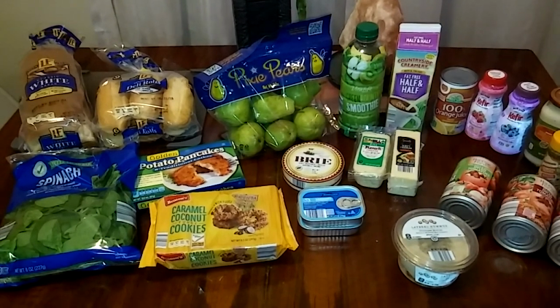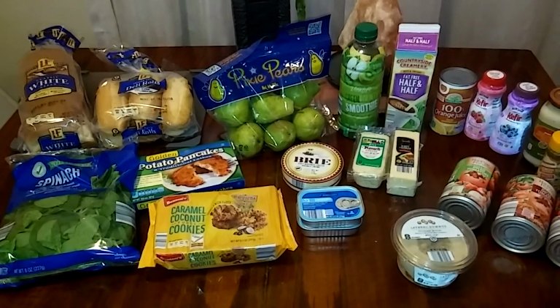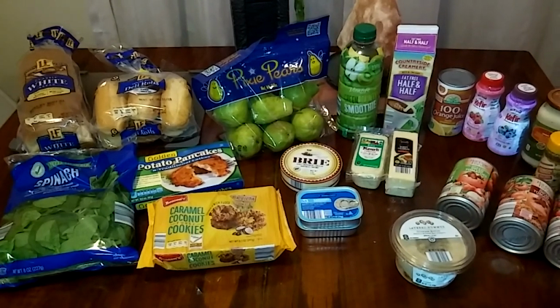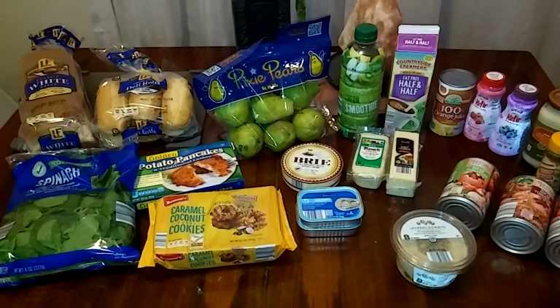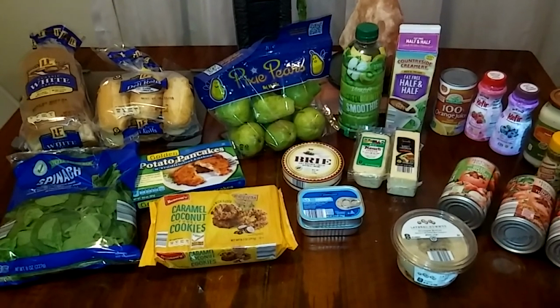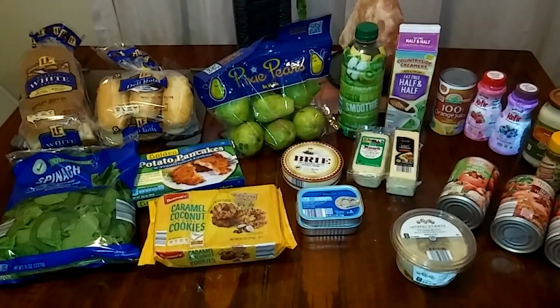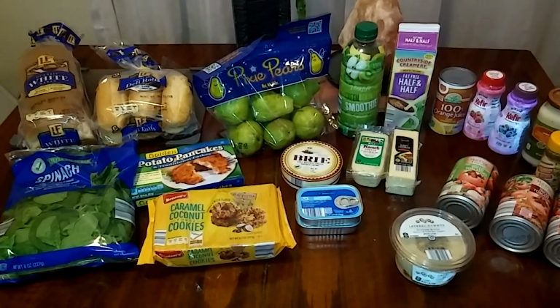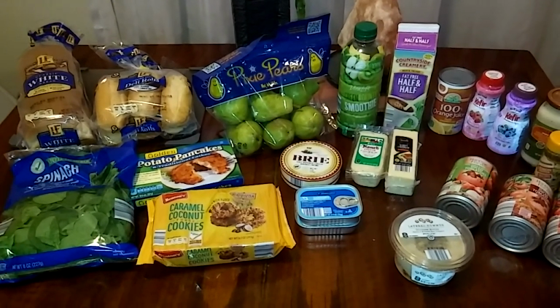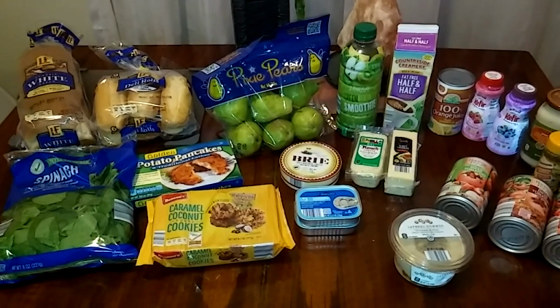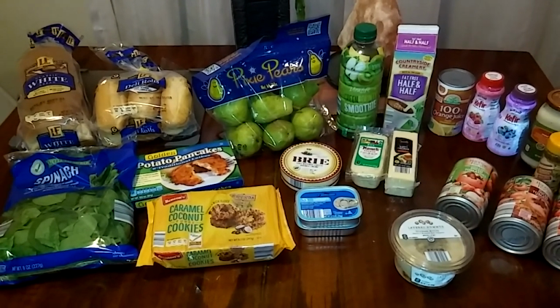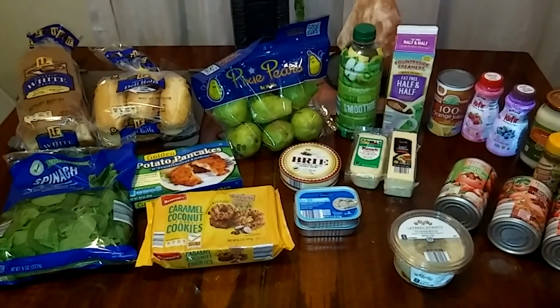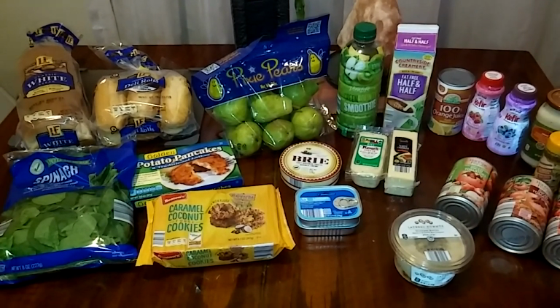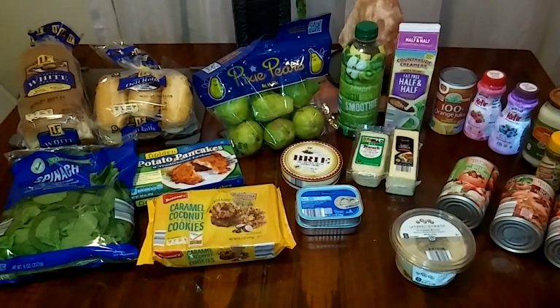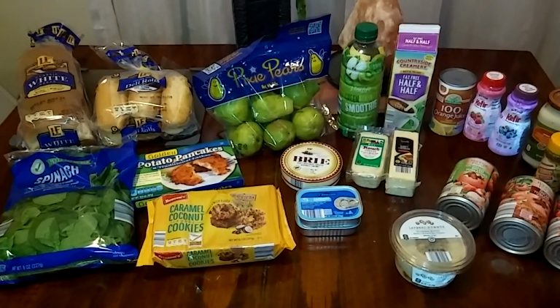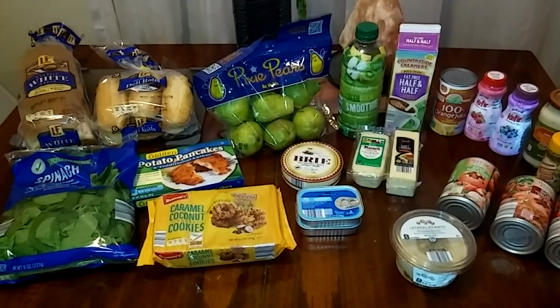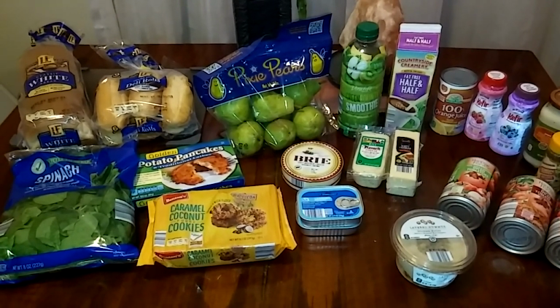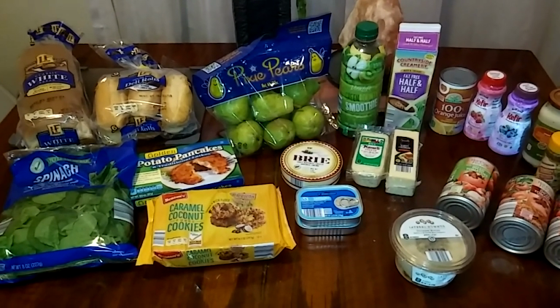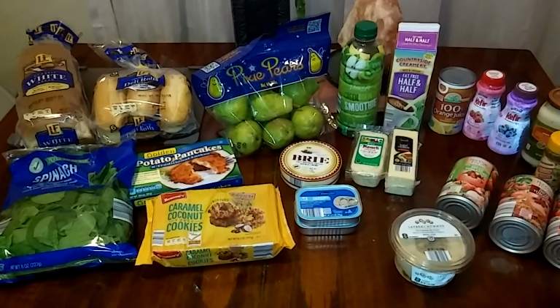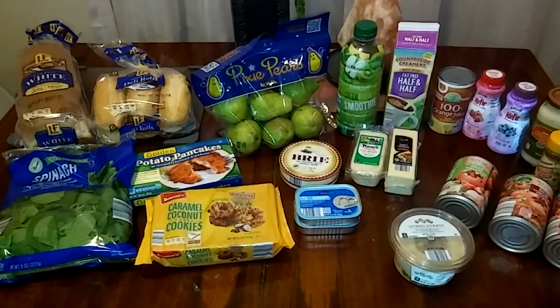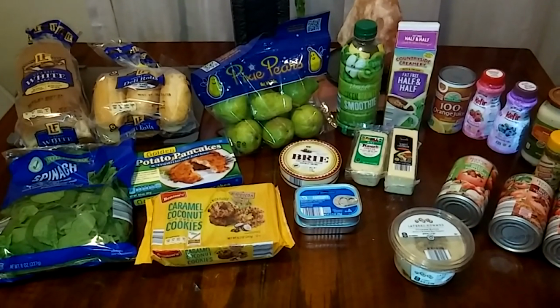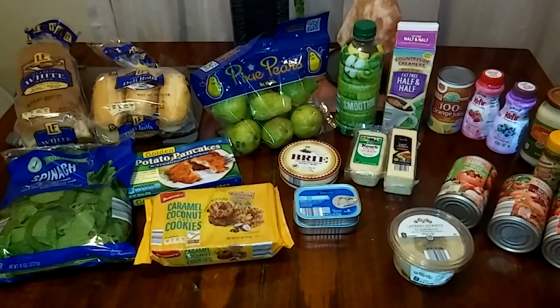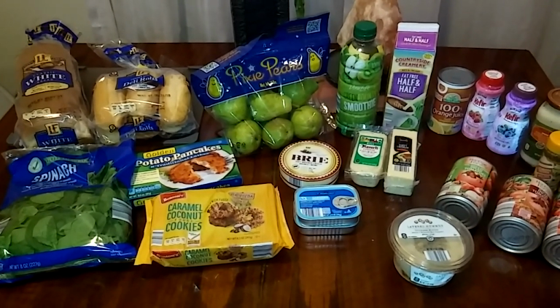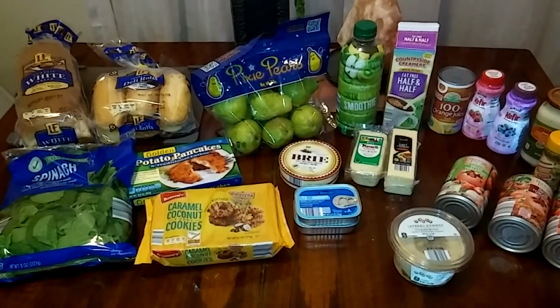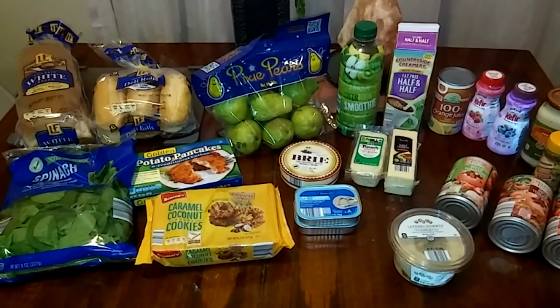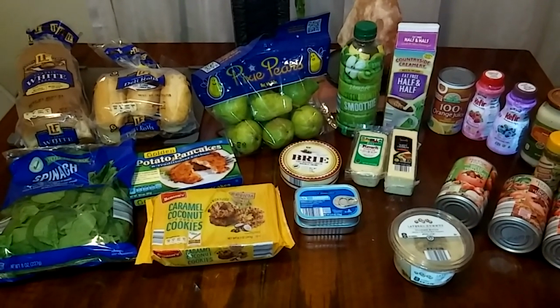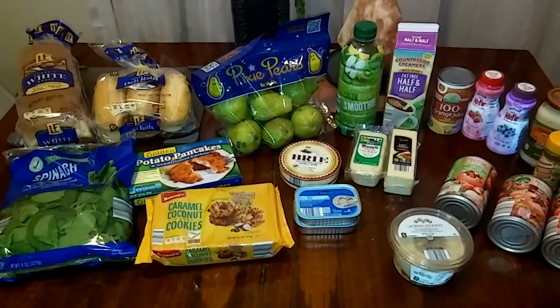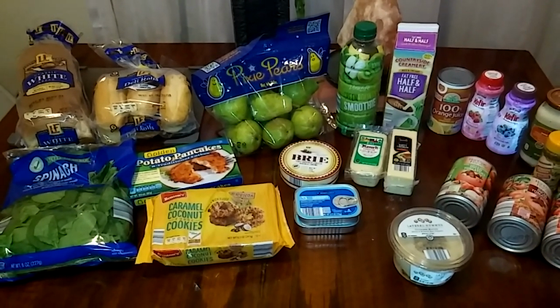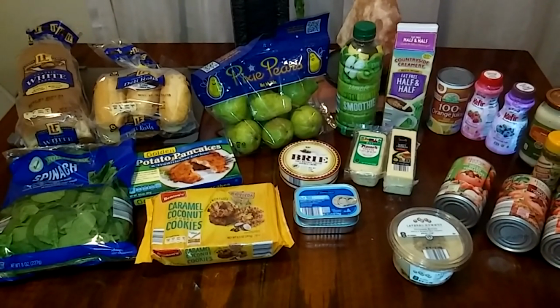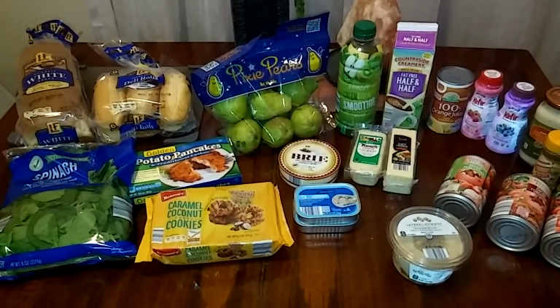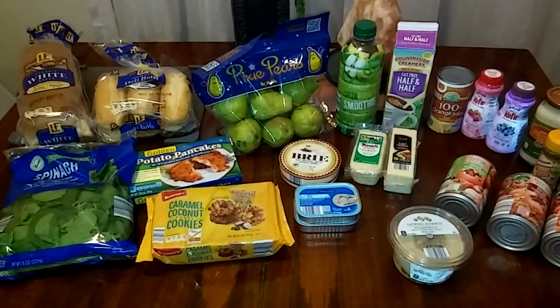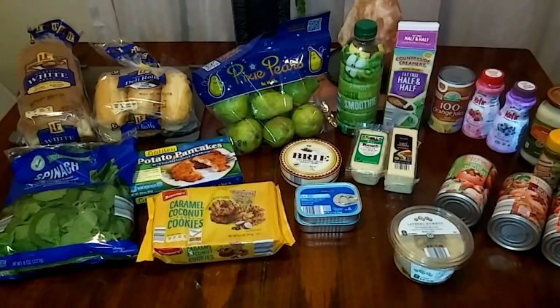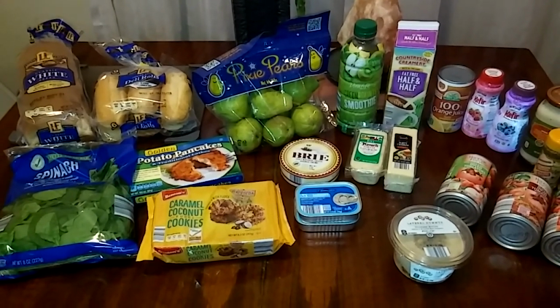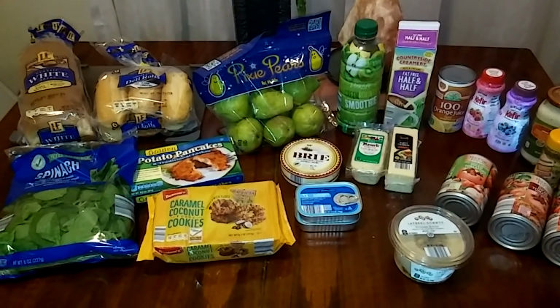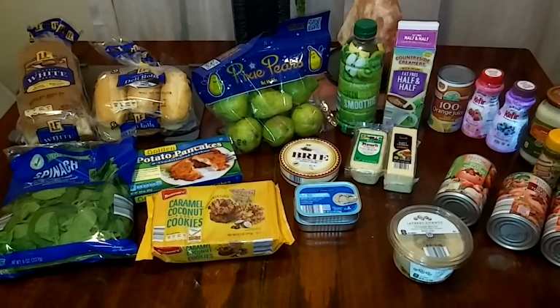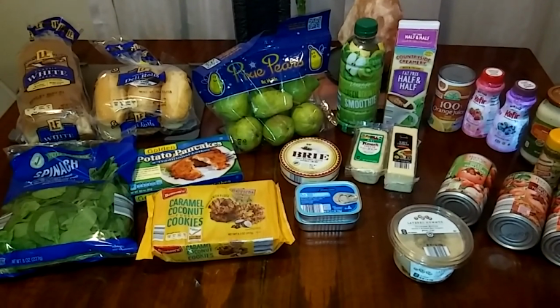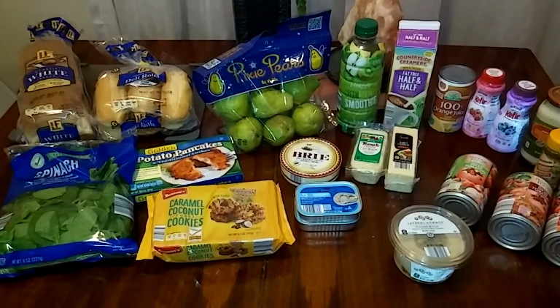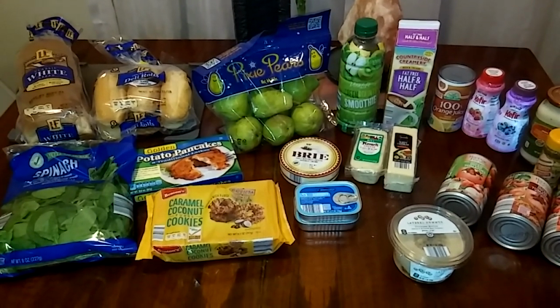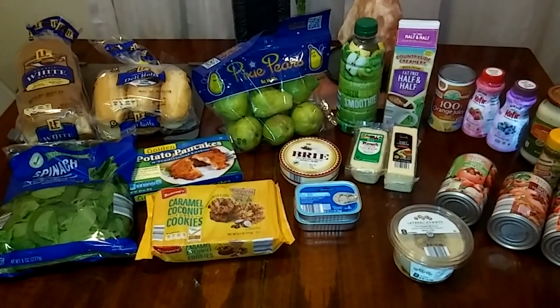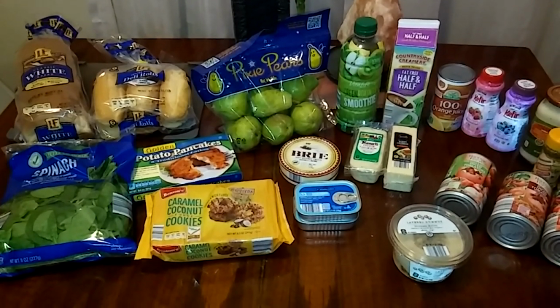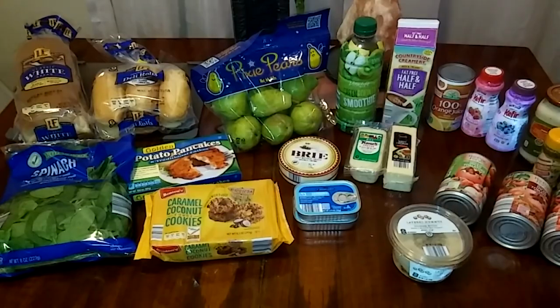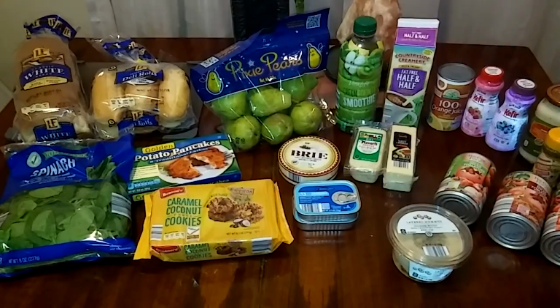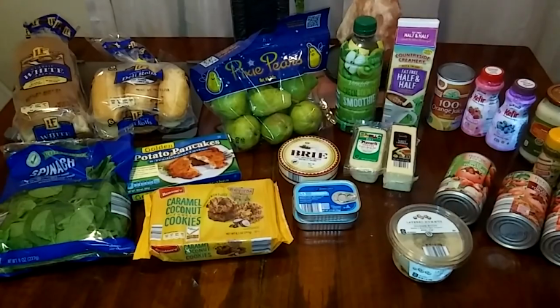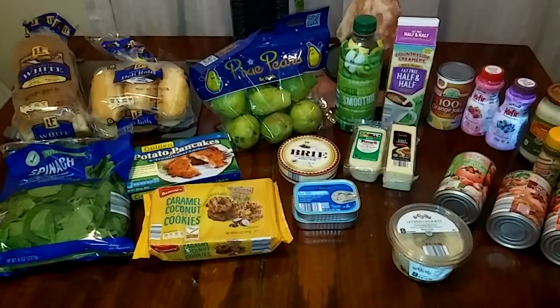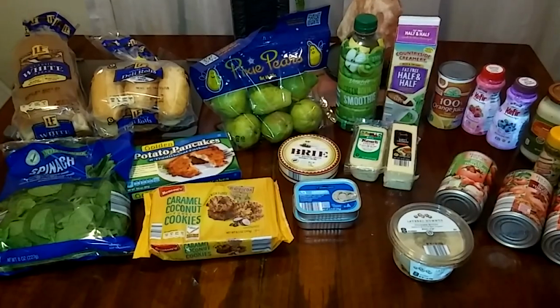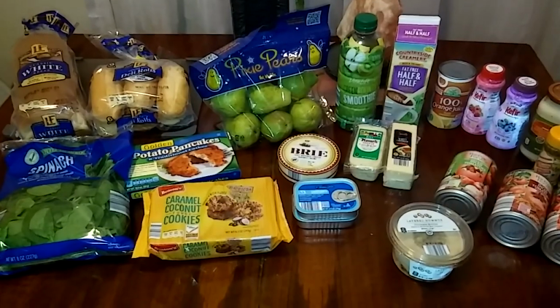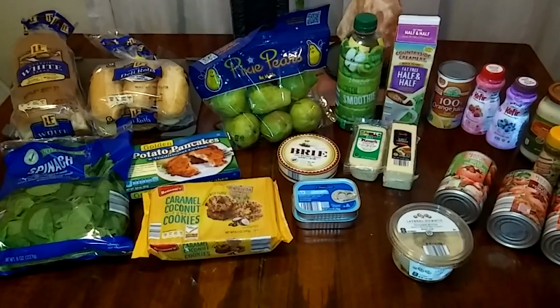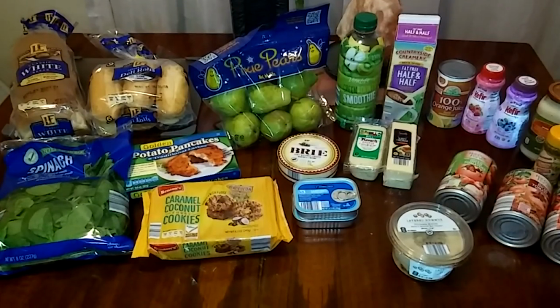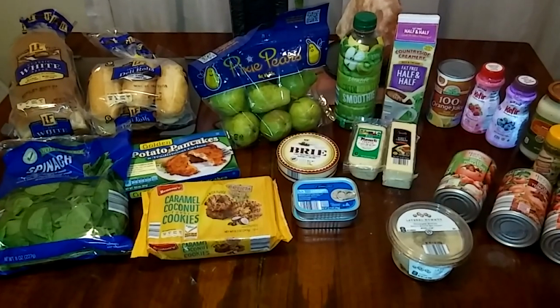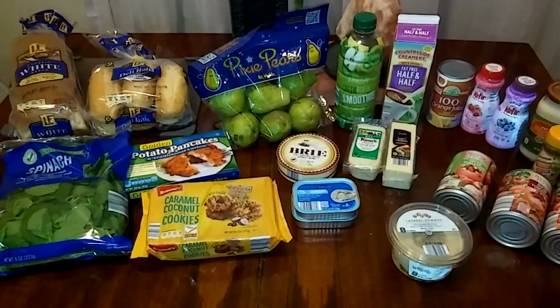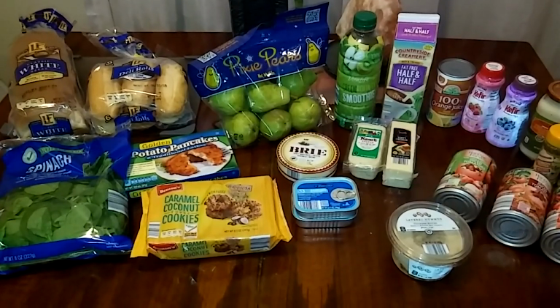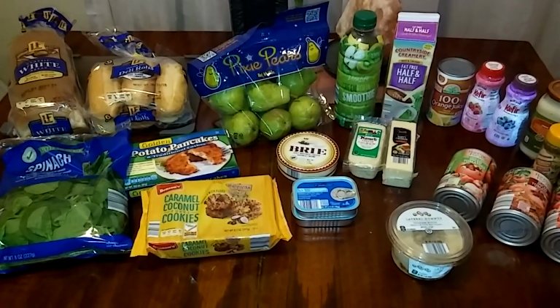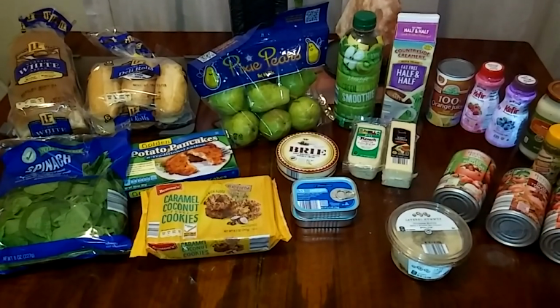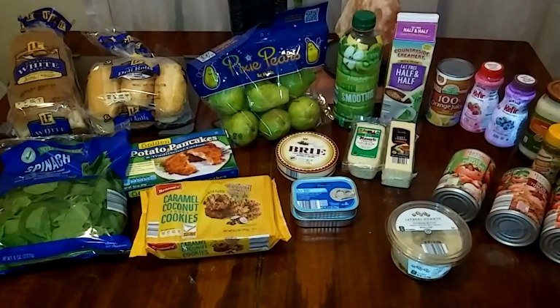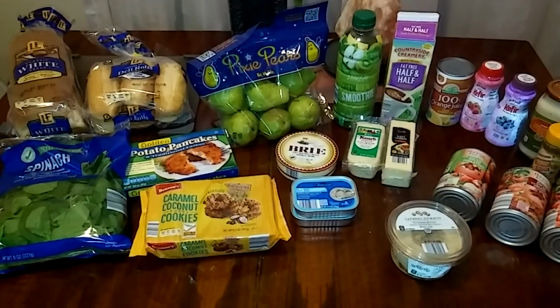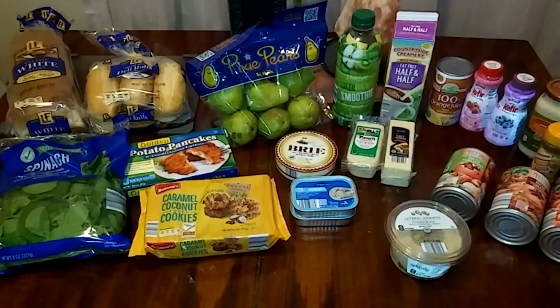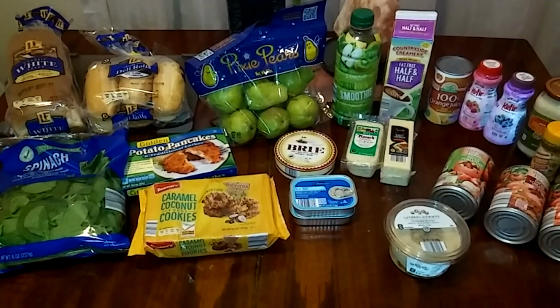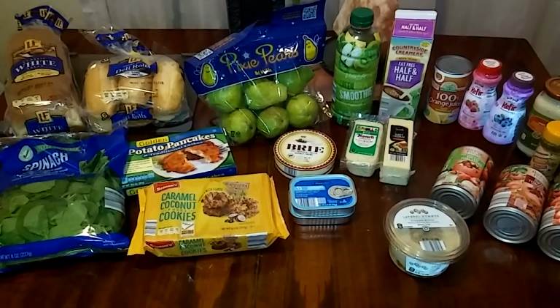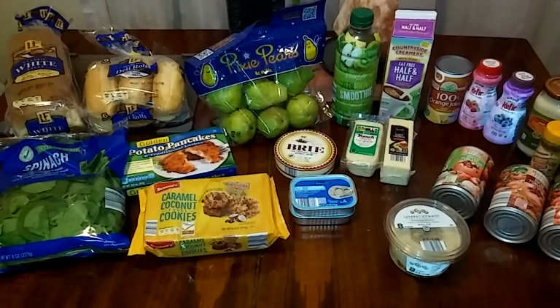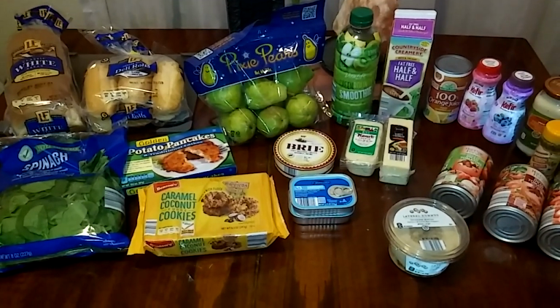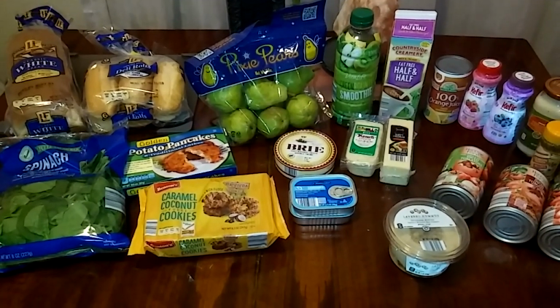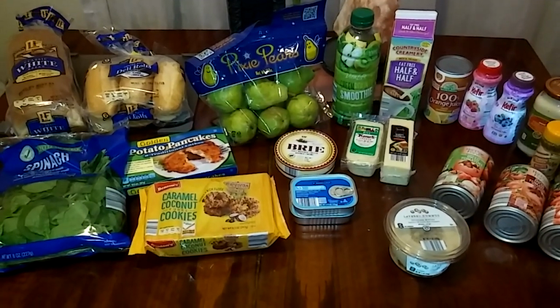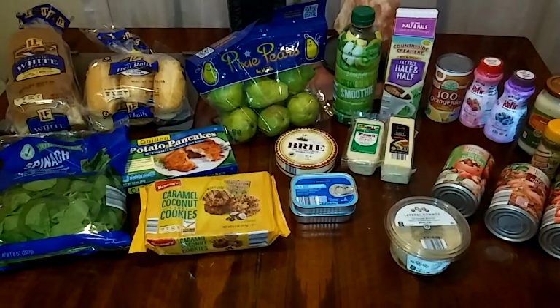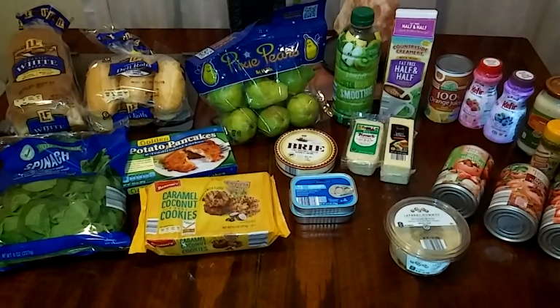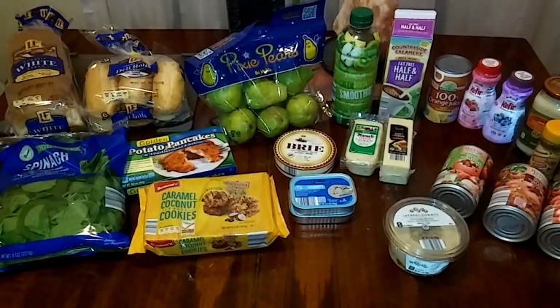Hello everyone, this is Gabby from Apopka, Florida and I have an Aldi's haul for you today. It is Friday, August 24th, 2018.